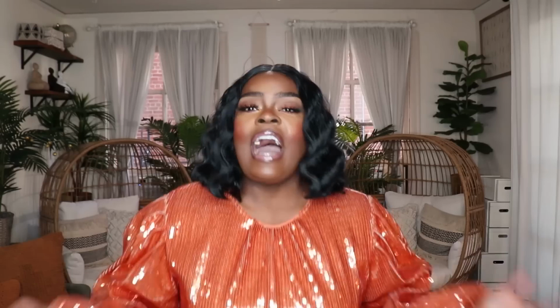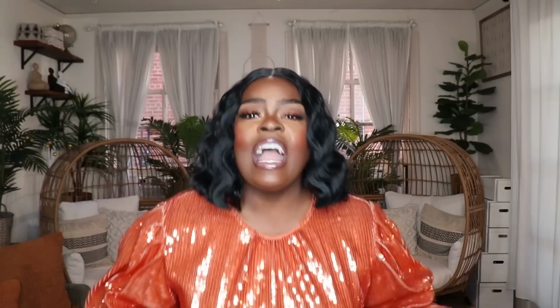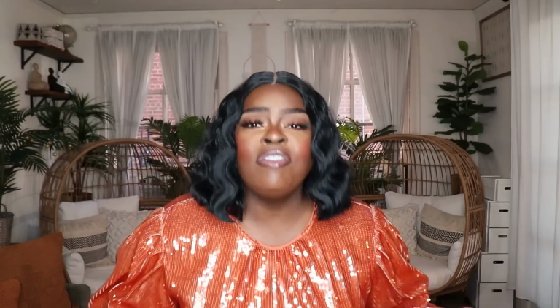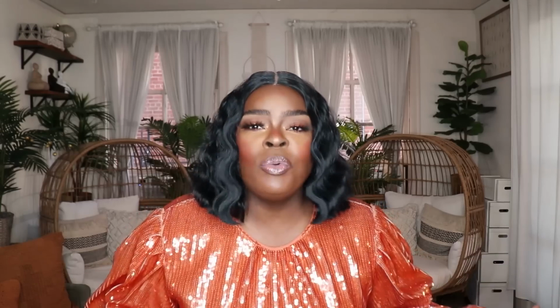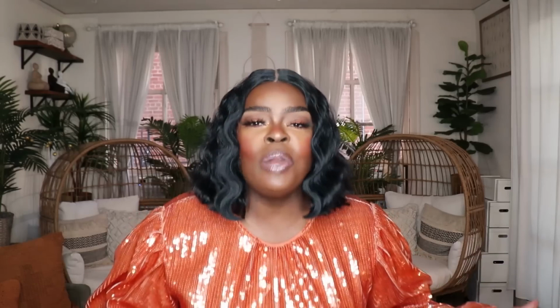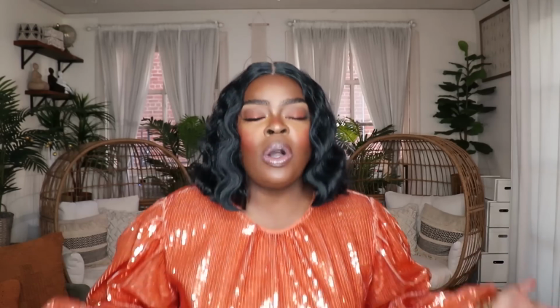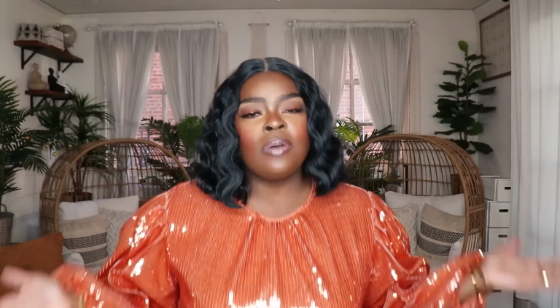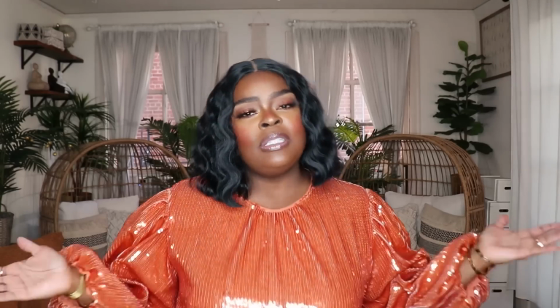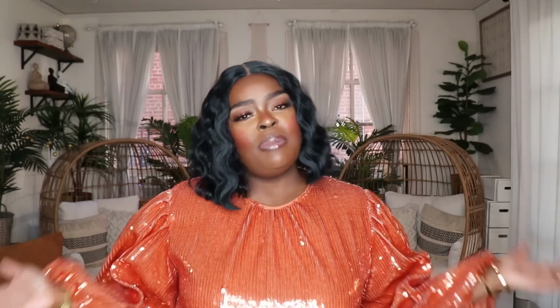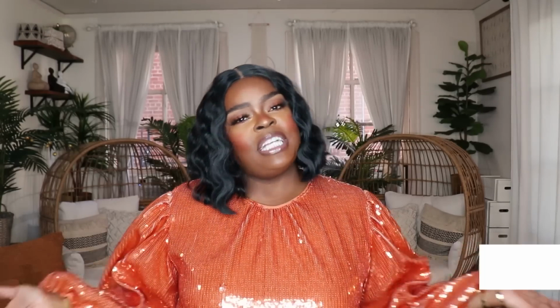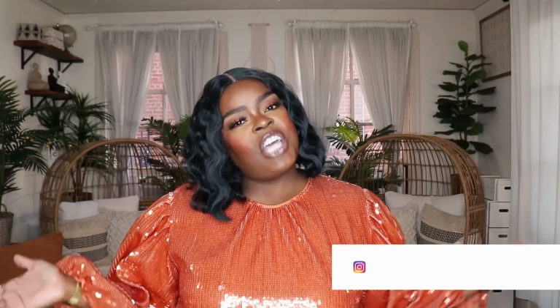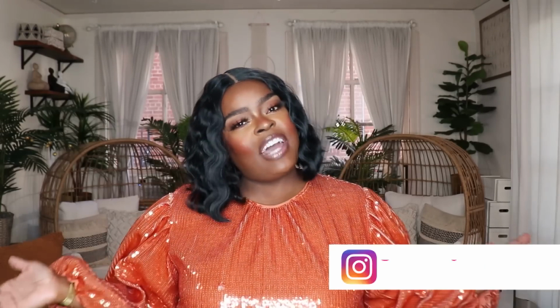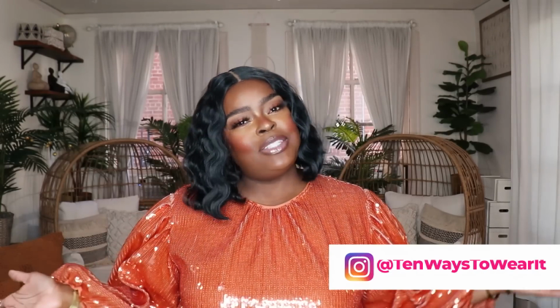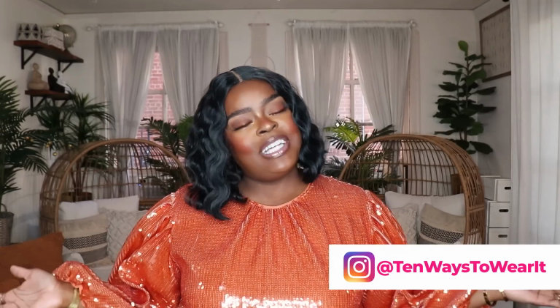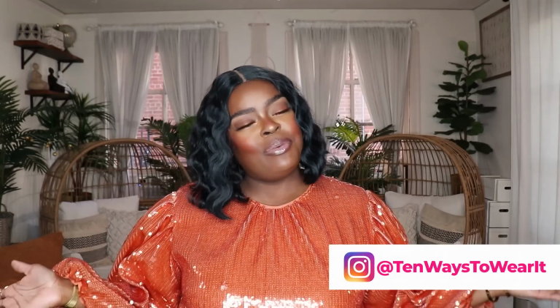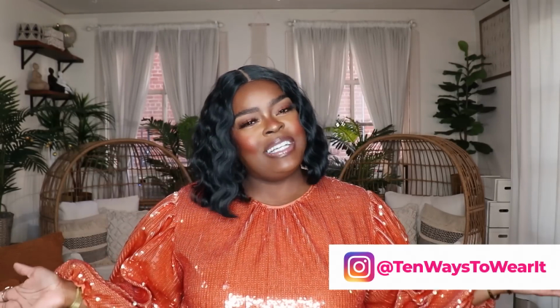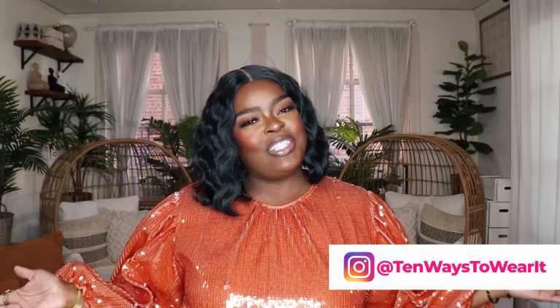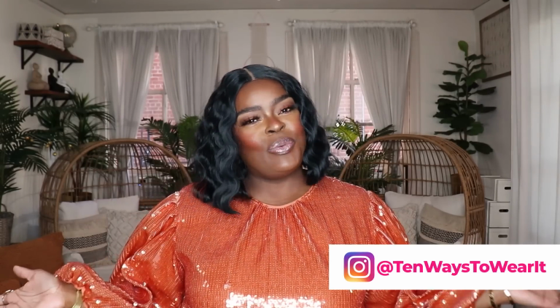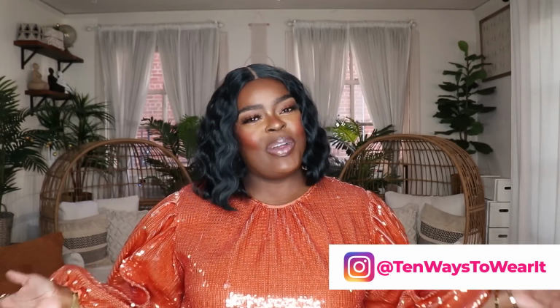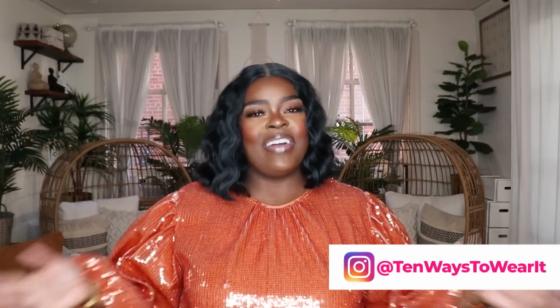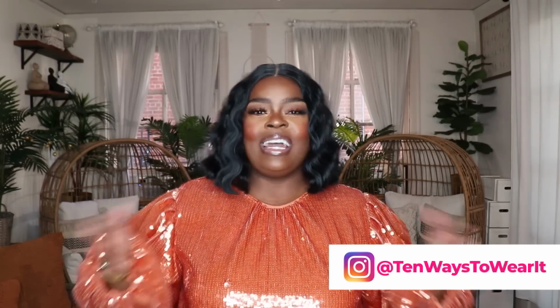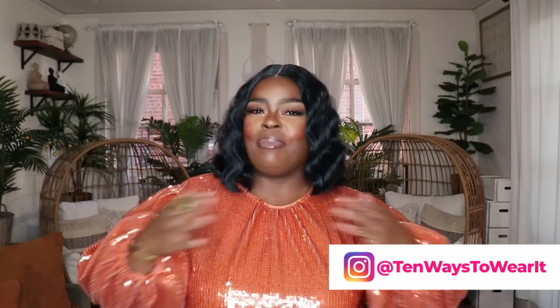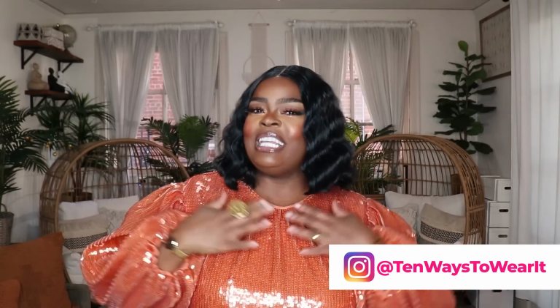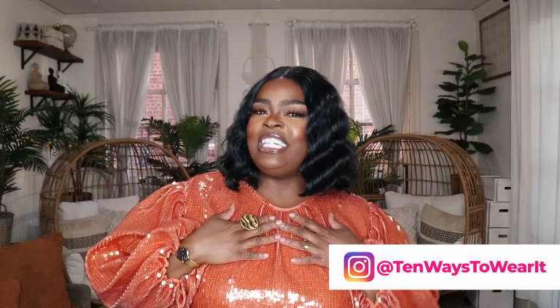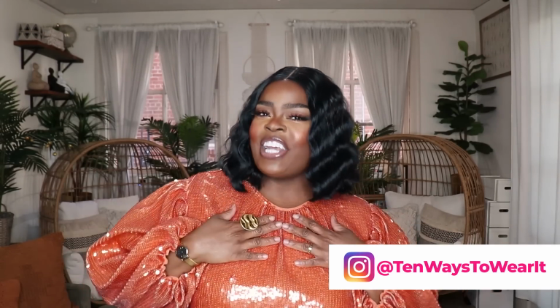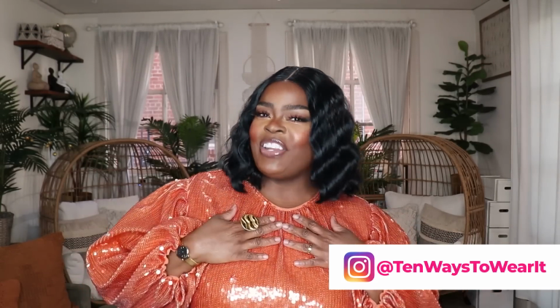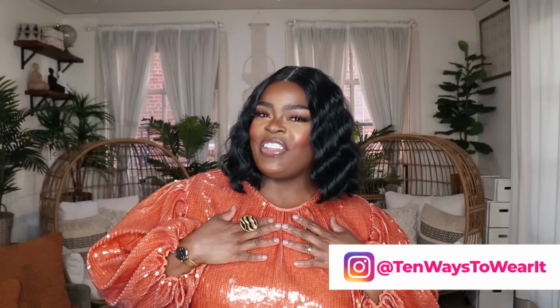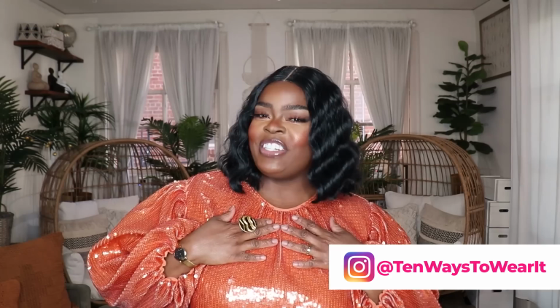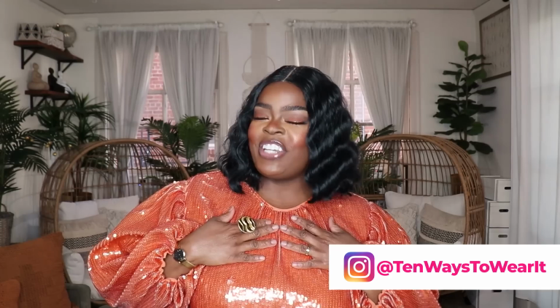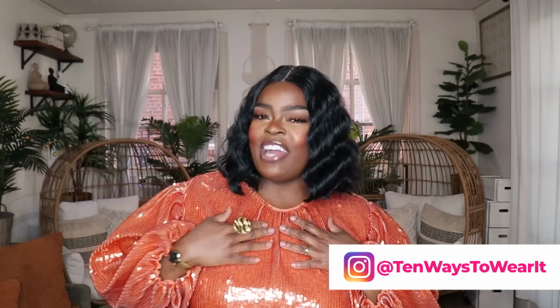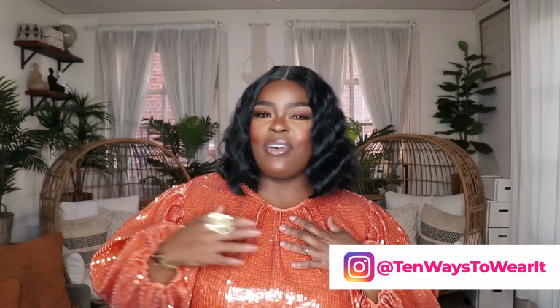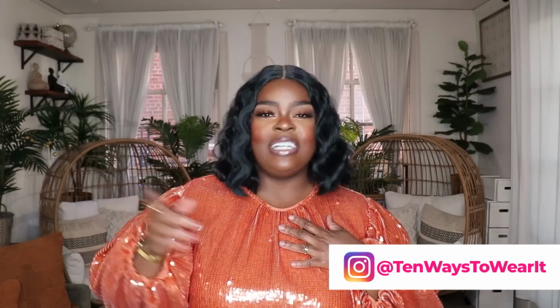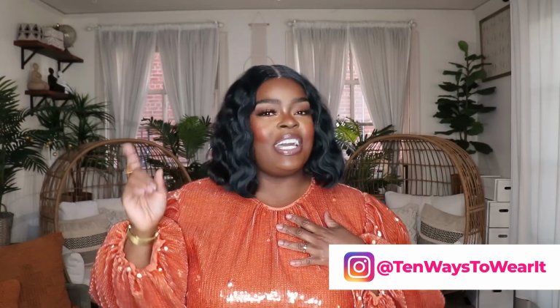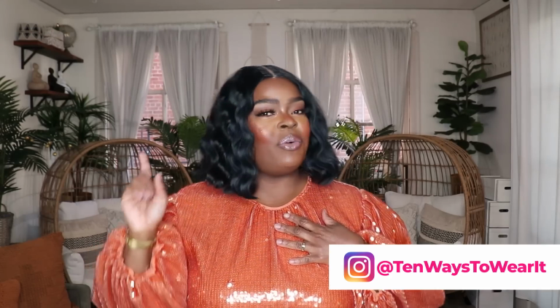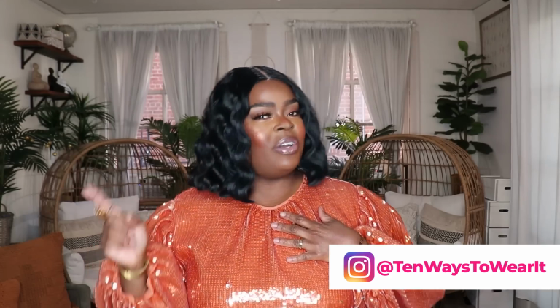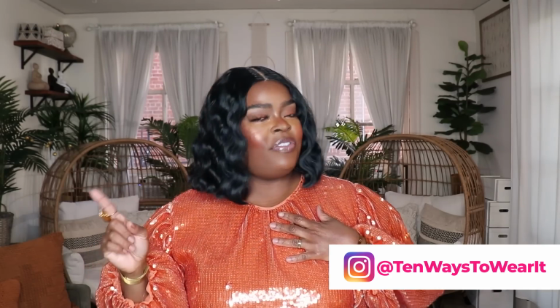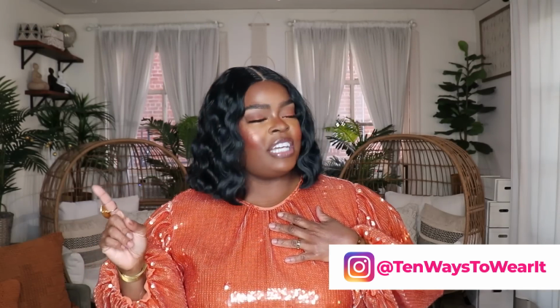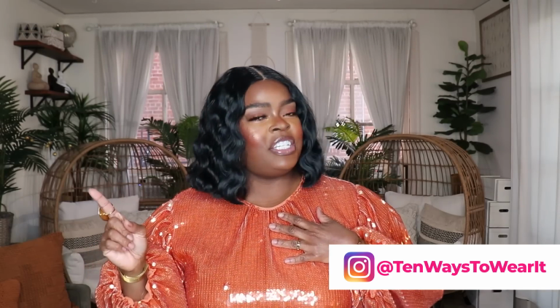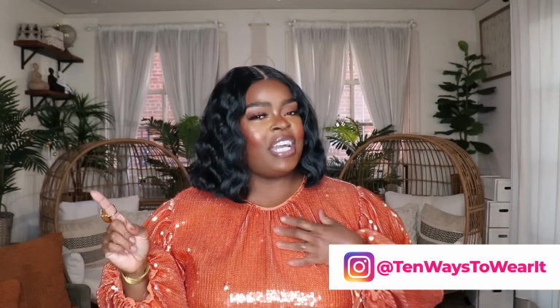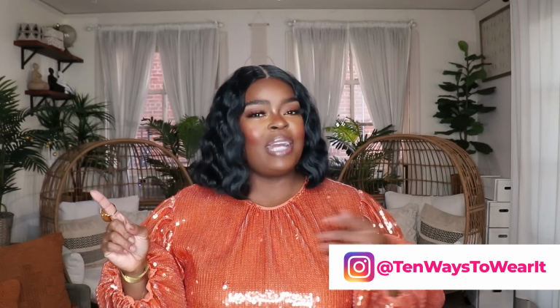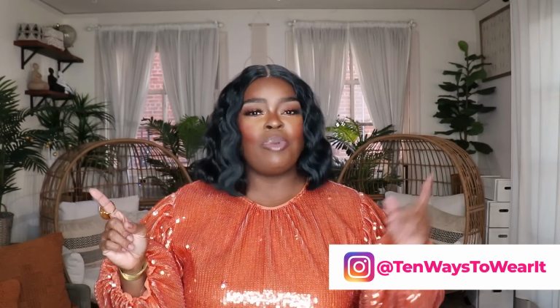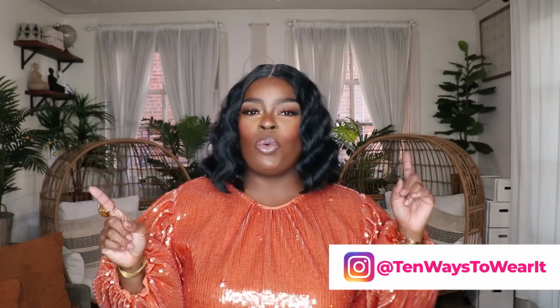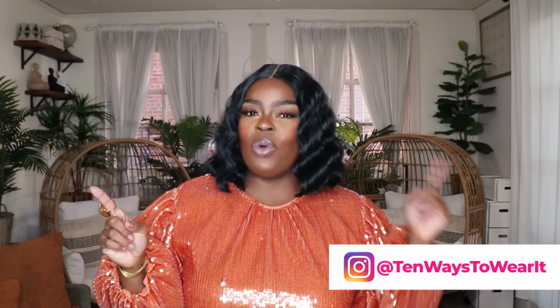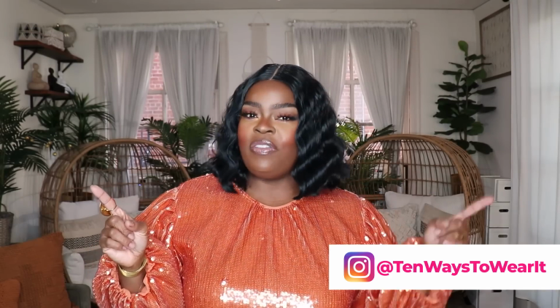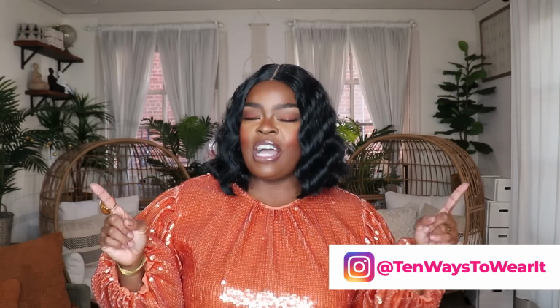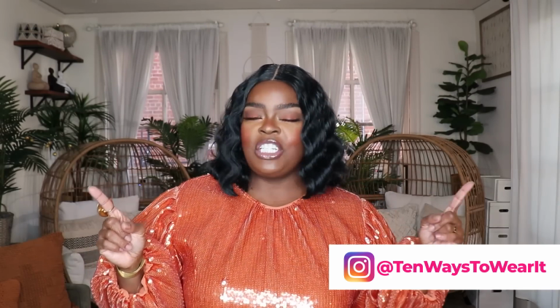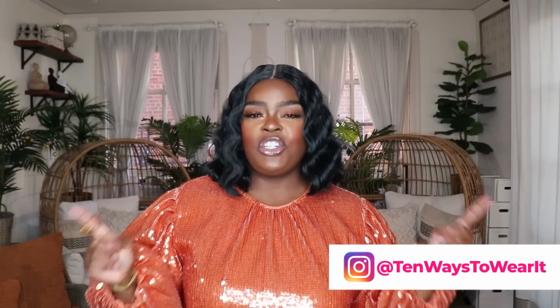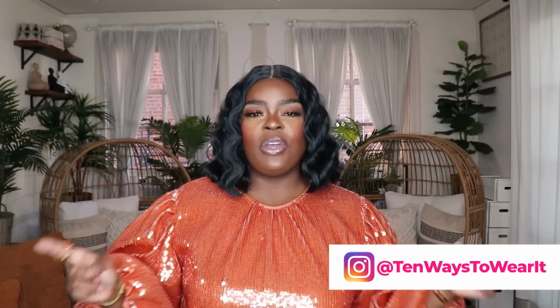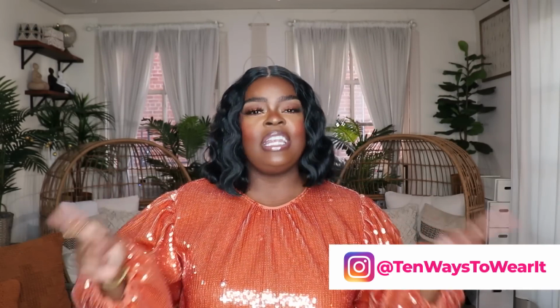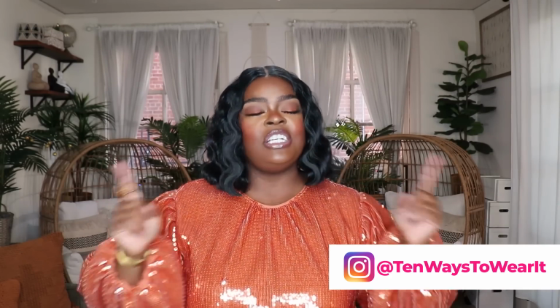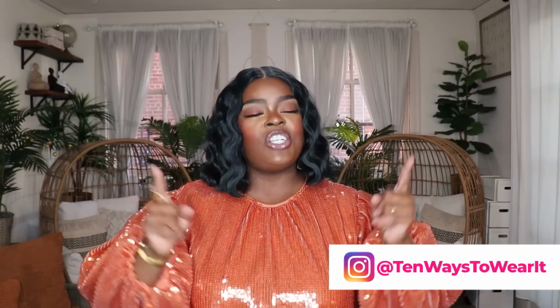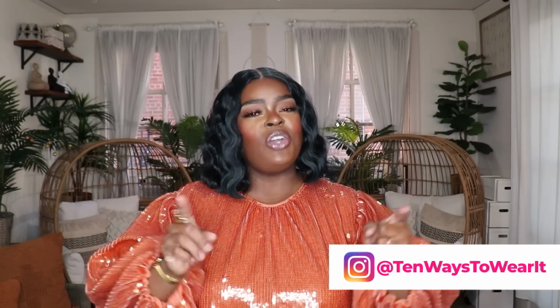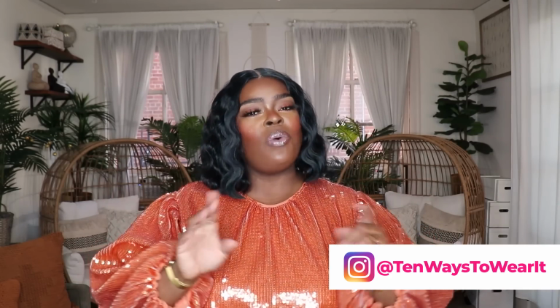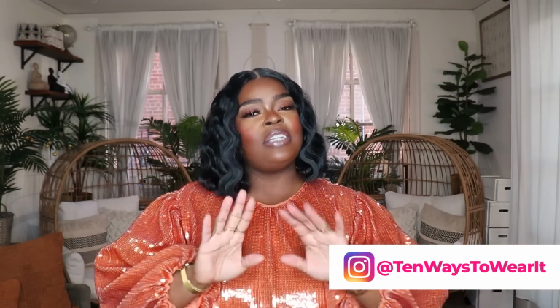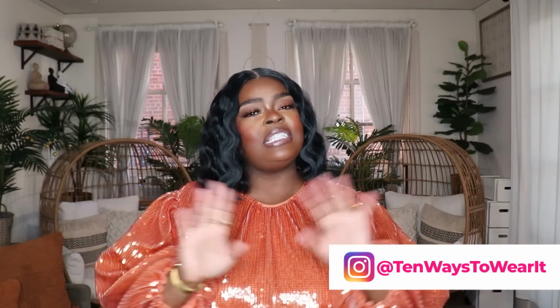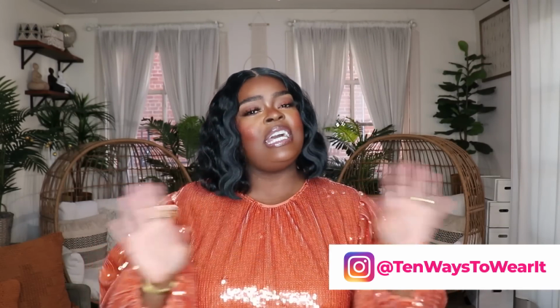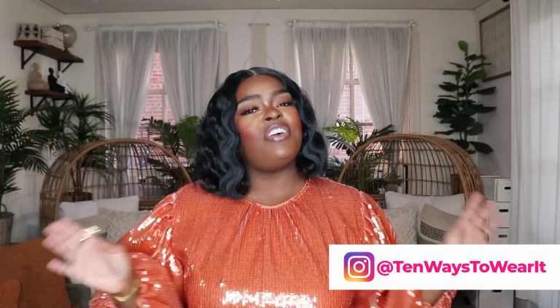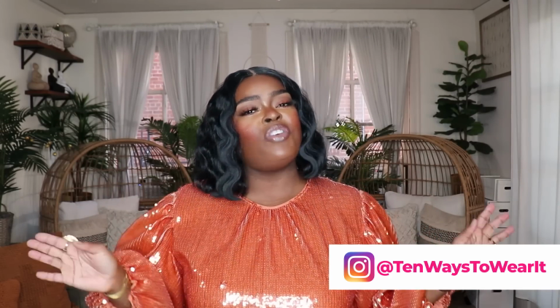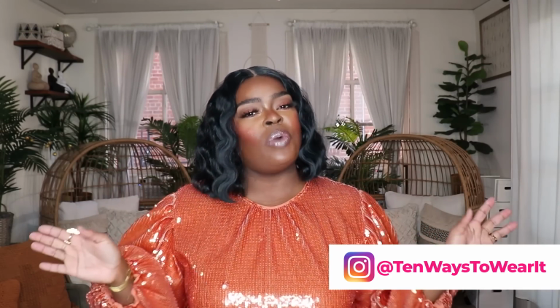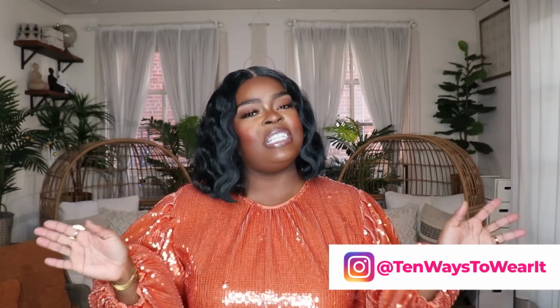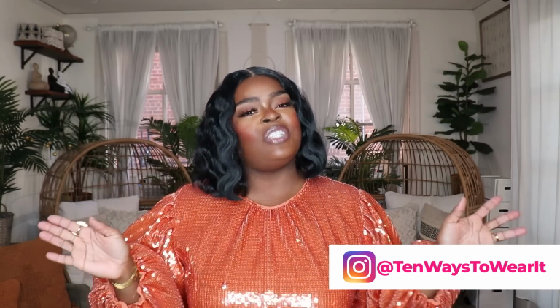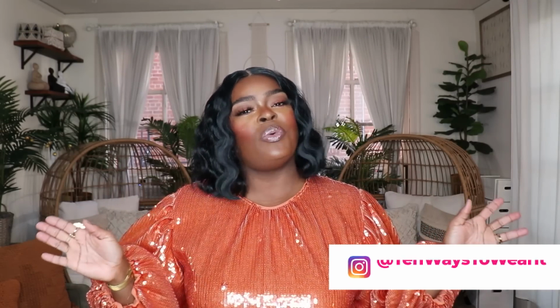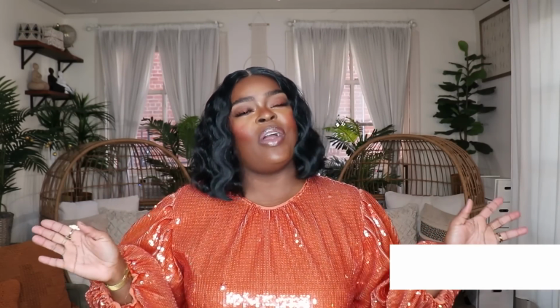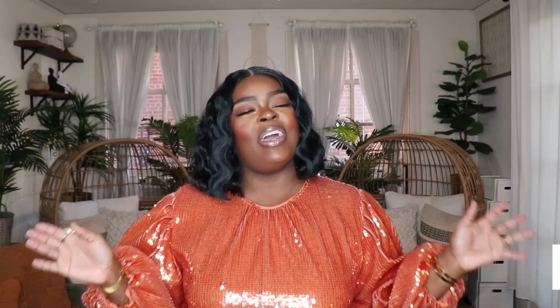Hi everyone! Welcome to my channel 10 Ways to Wear It. I'm Alisha and on this channel I take one fashion item or one fashion trend and show you all 10 different ways to wear it.